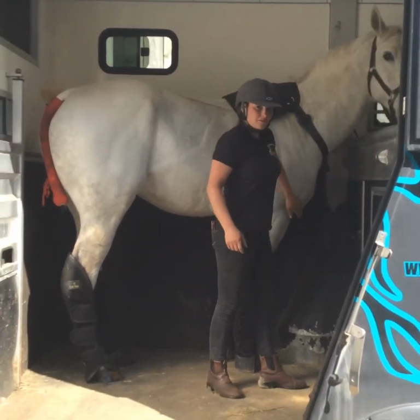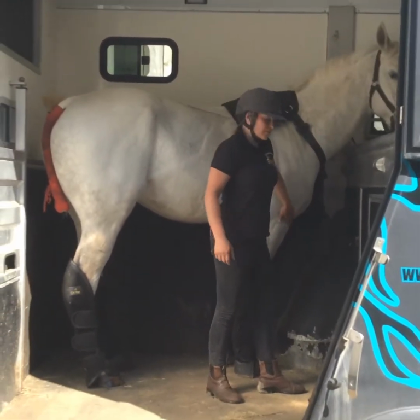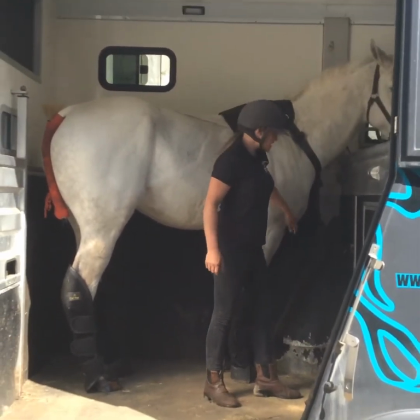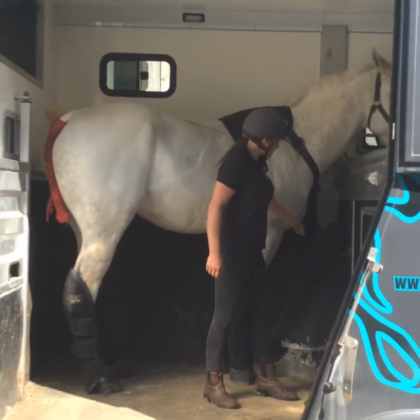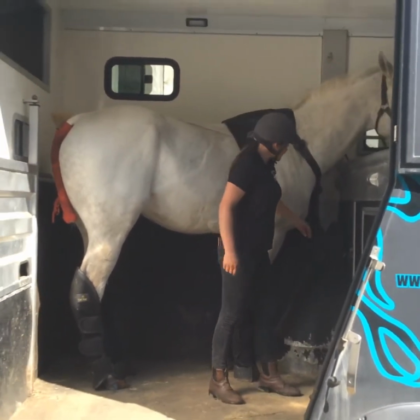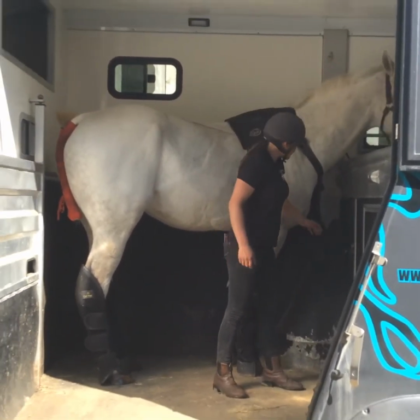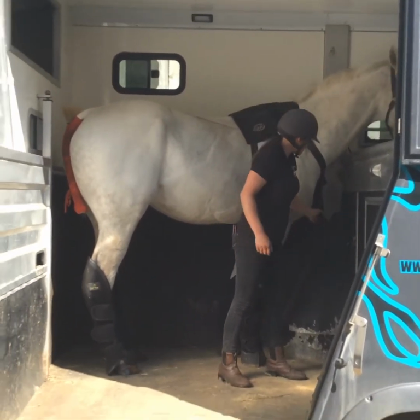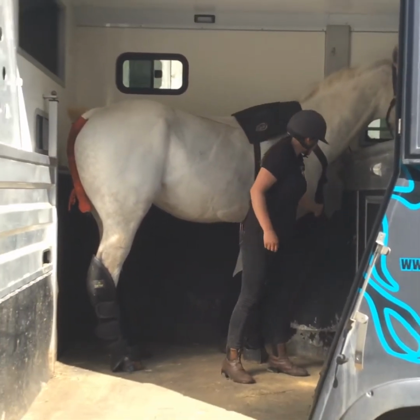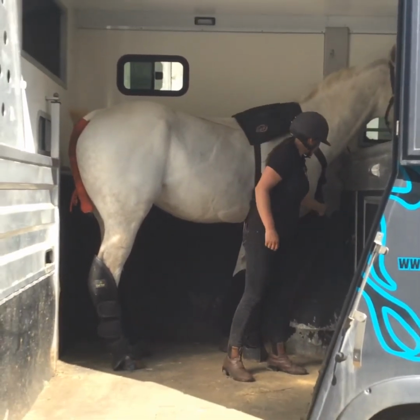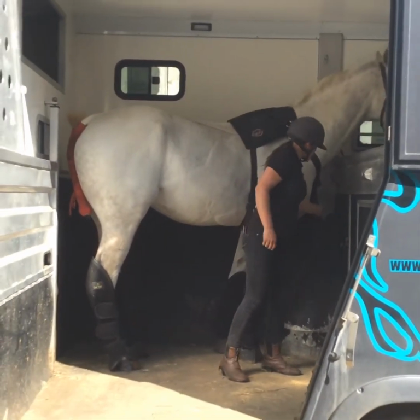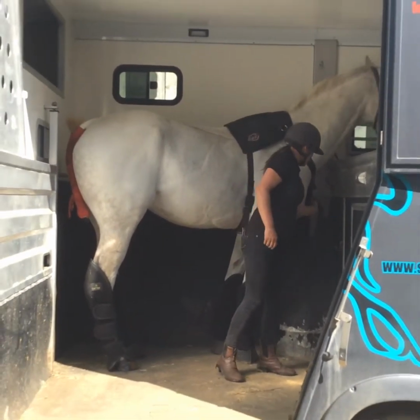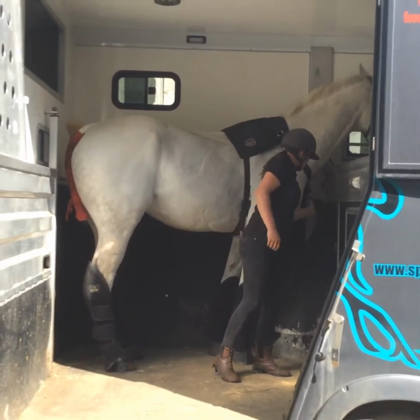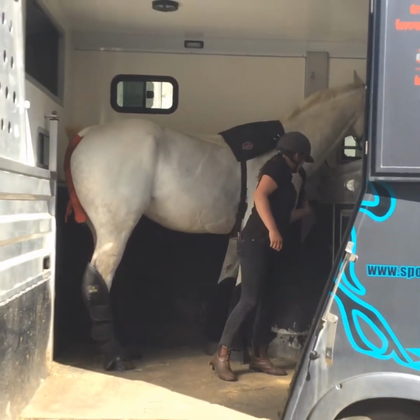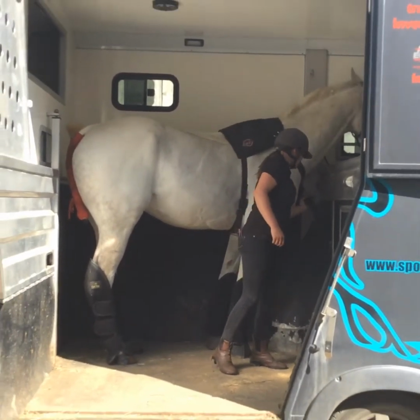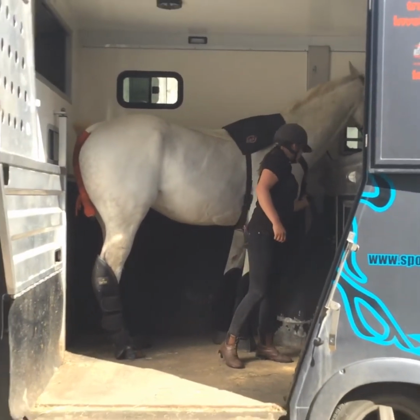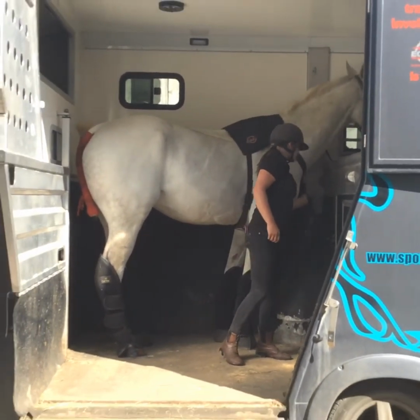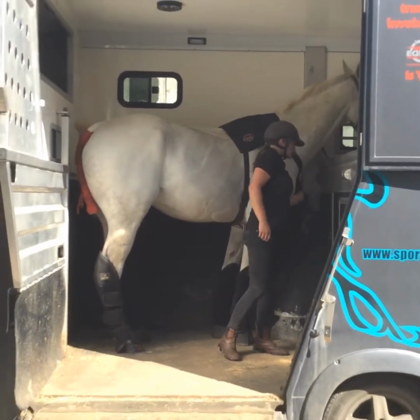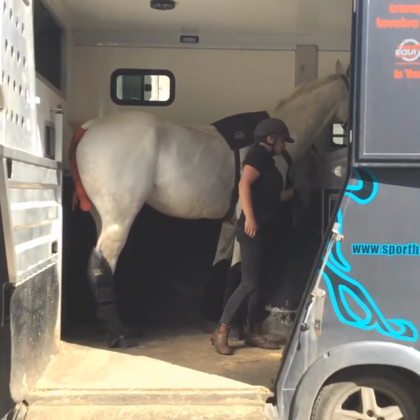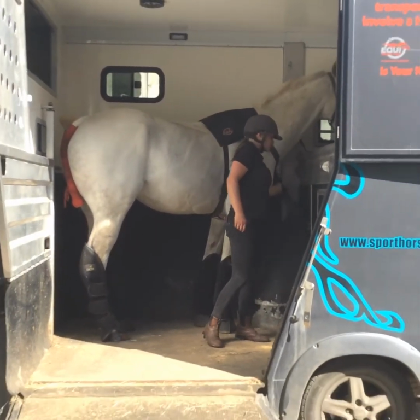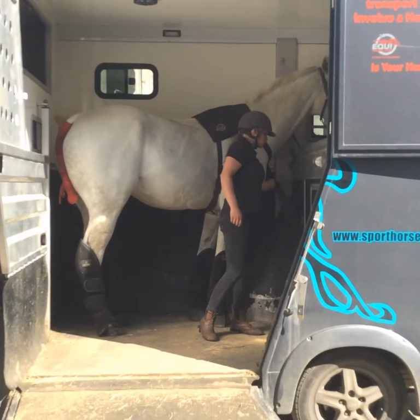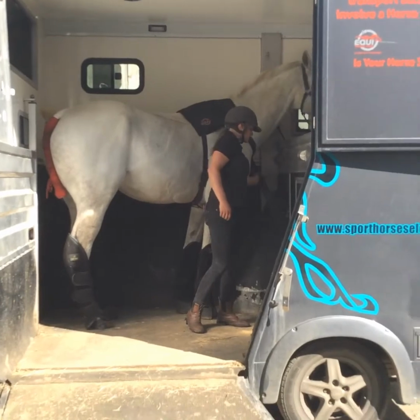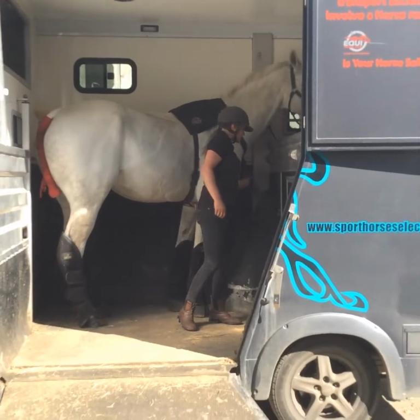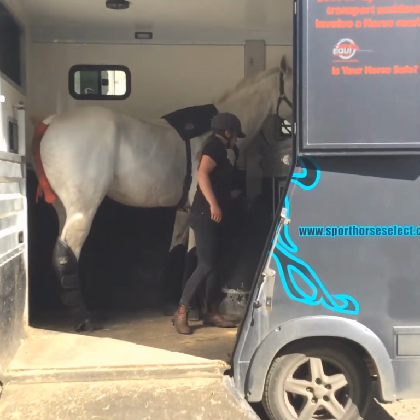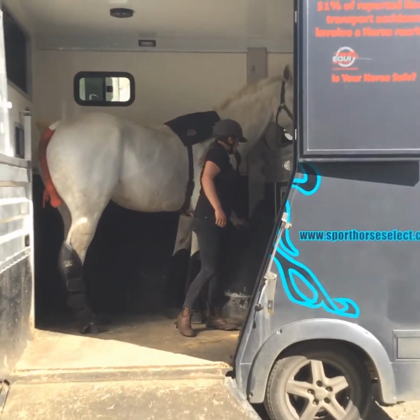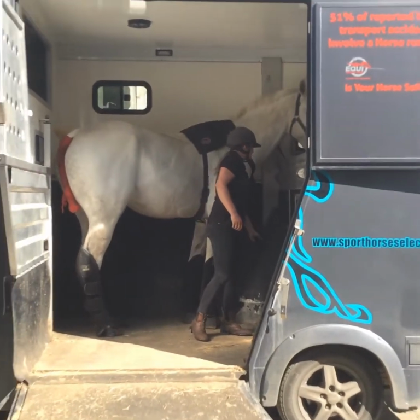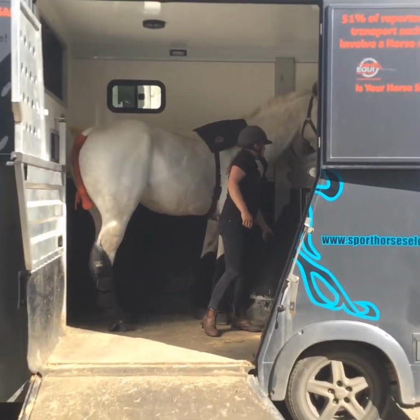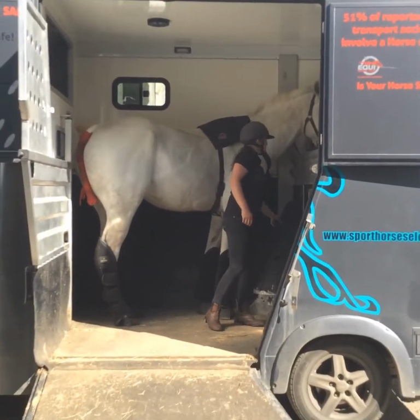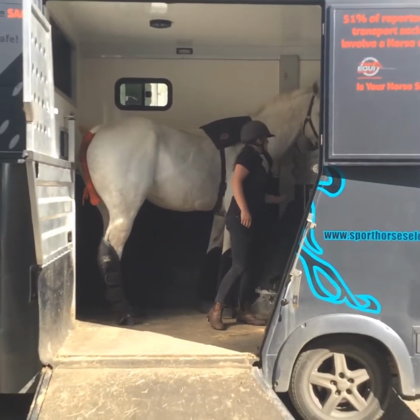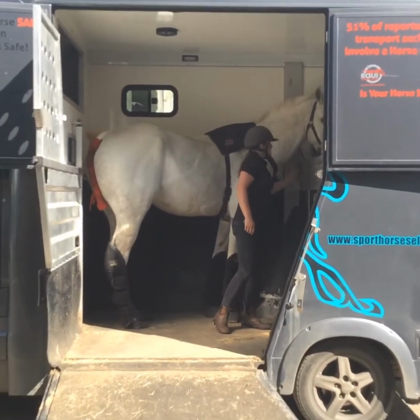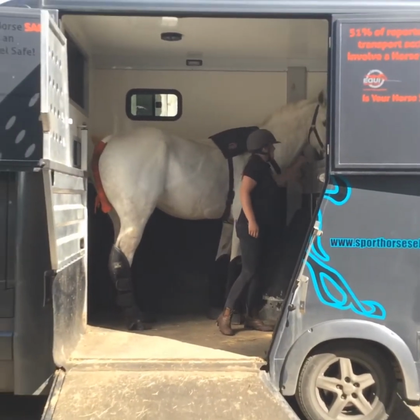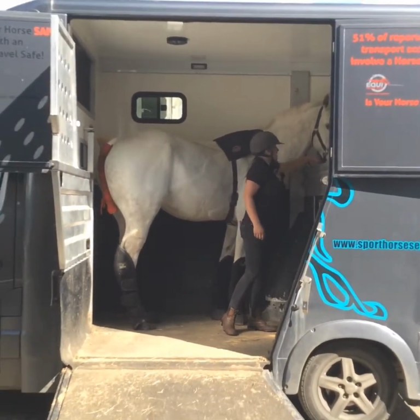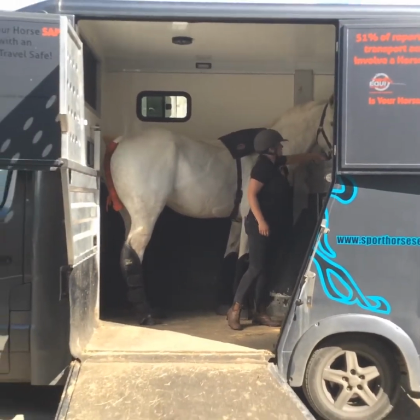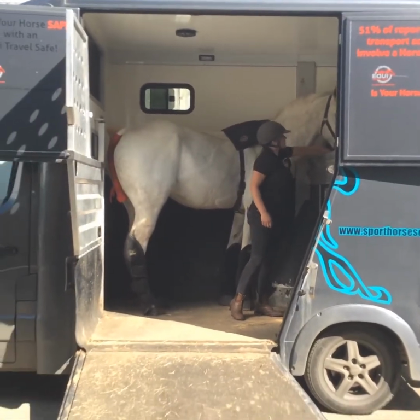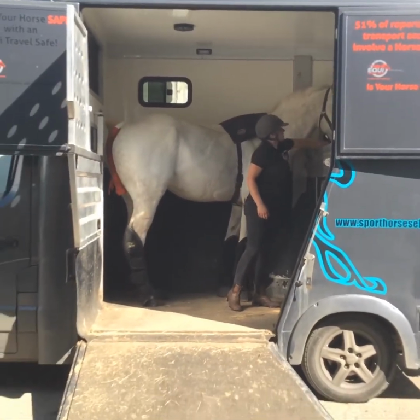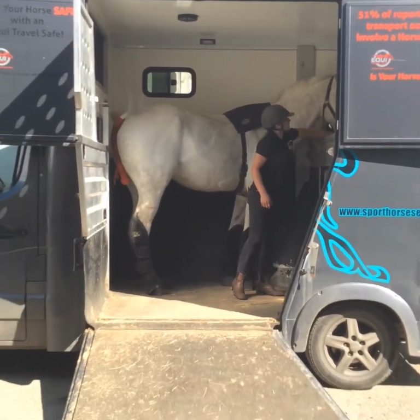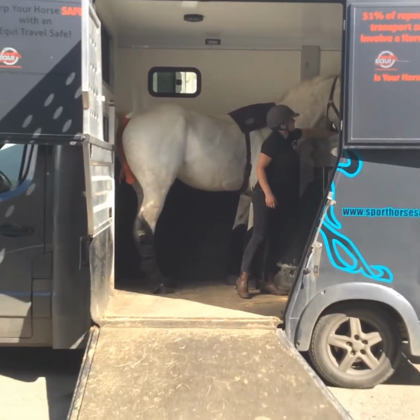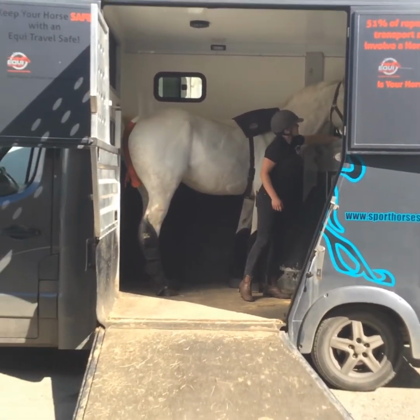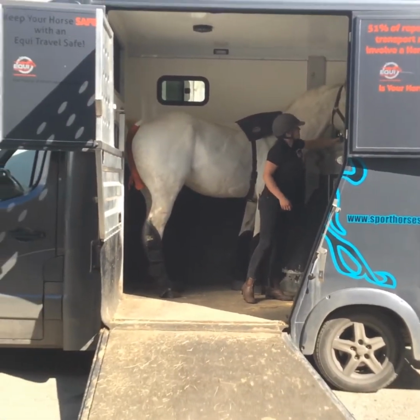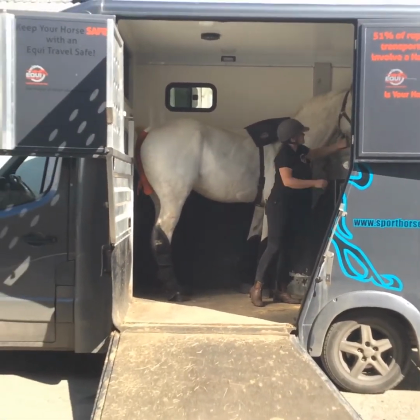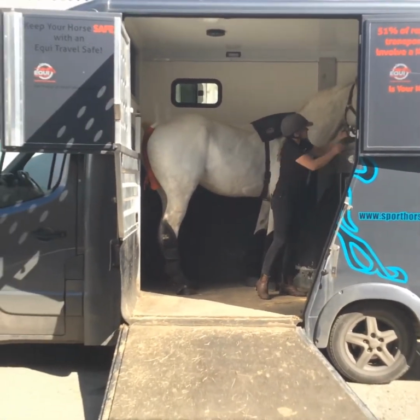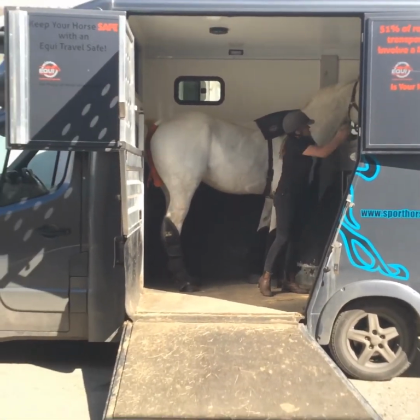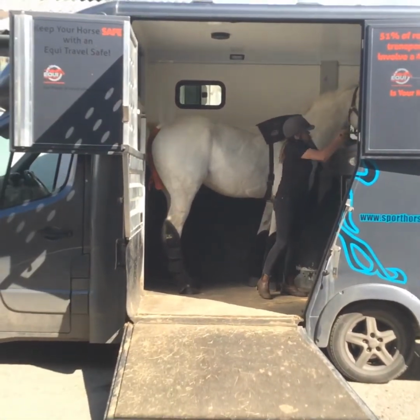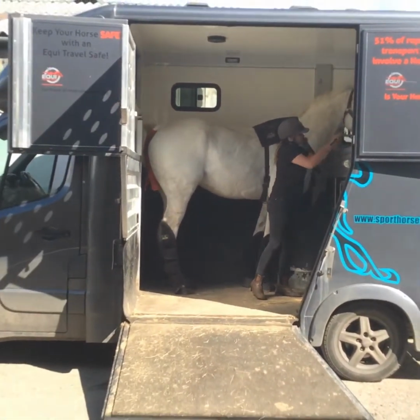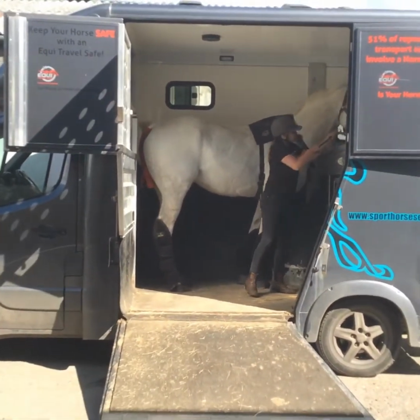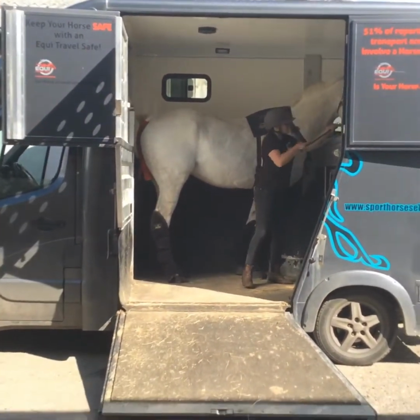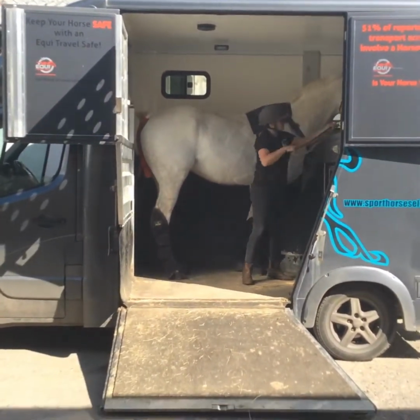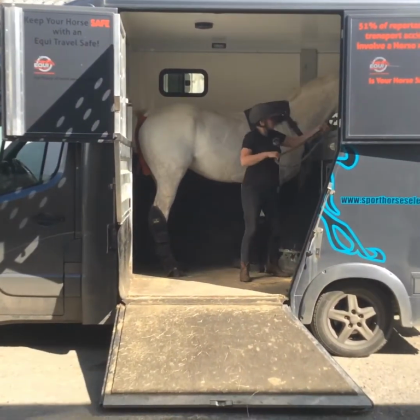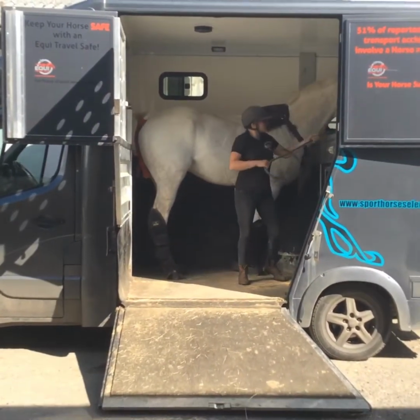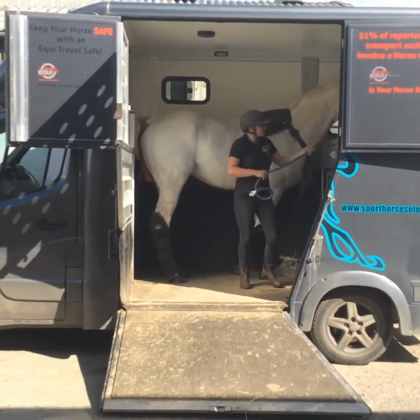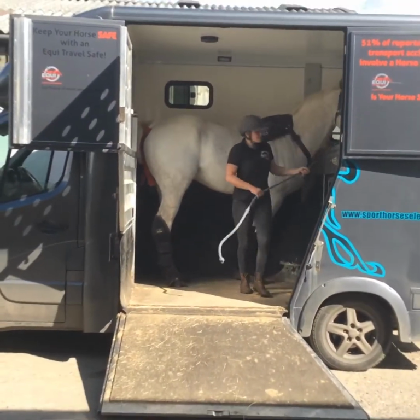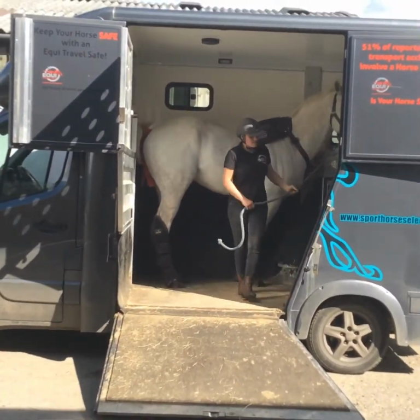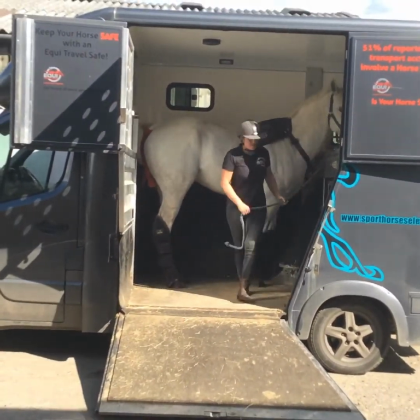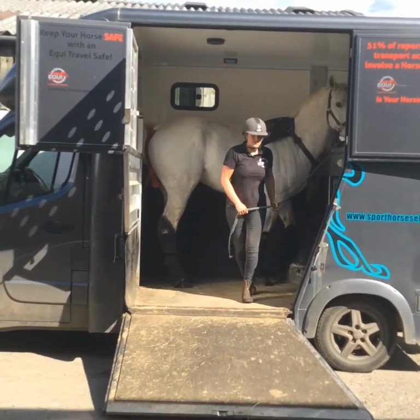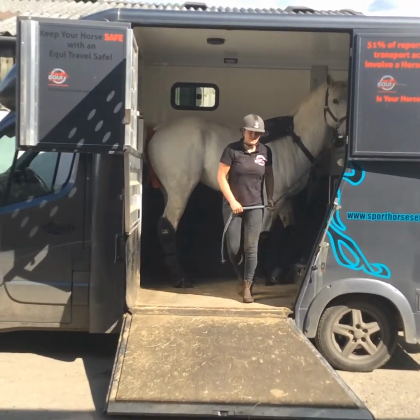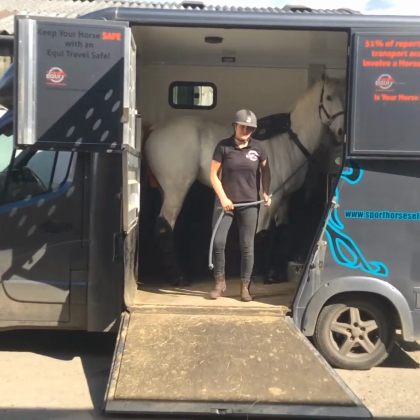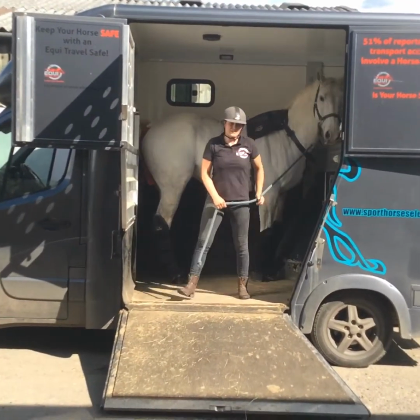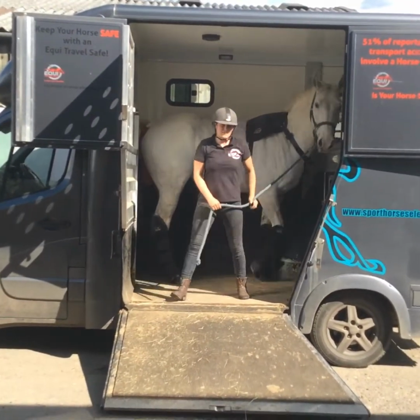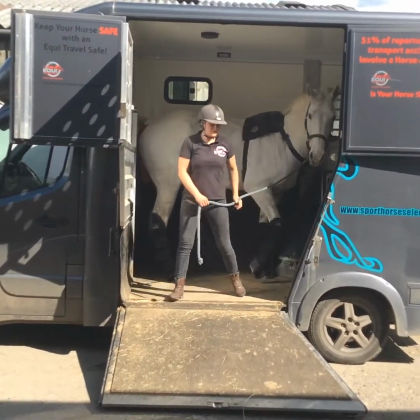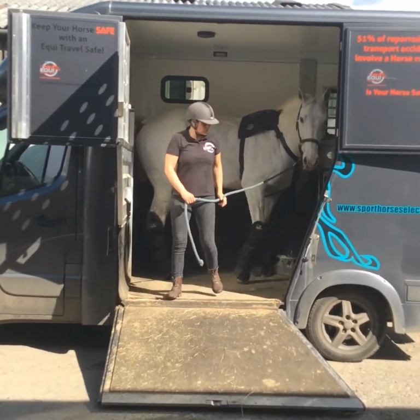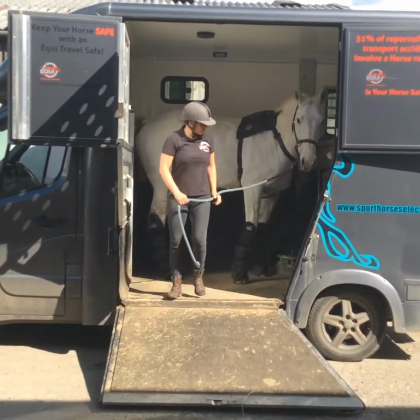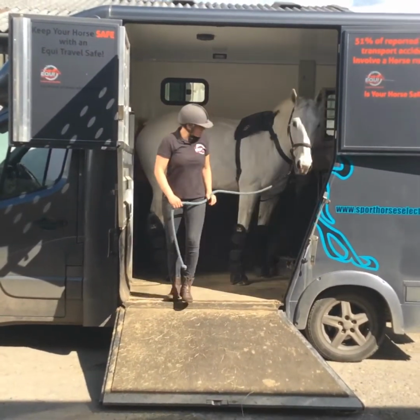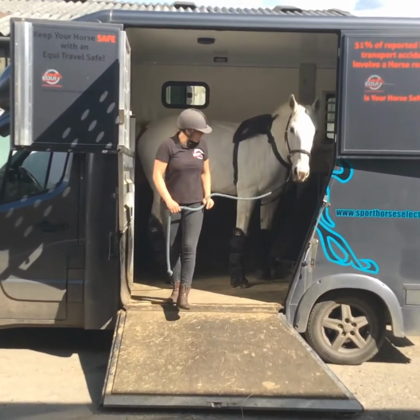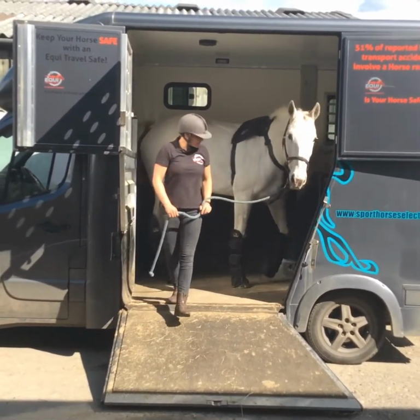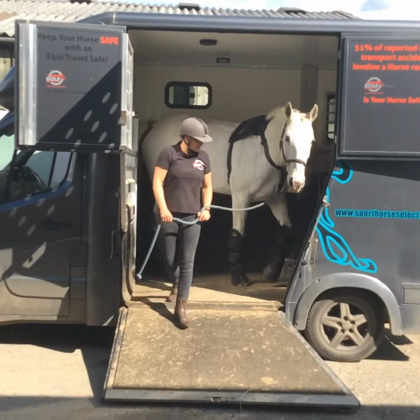When you're ready to bring them out, you can simply undo your clip — that comes out — and then just lead them out of the horsebox.